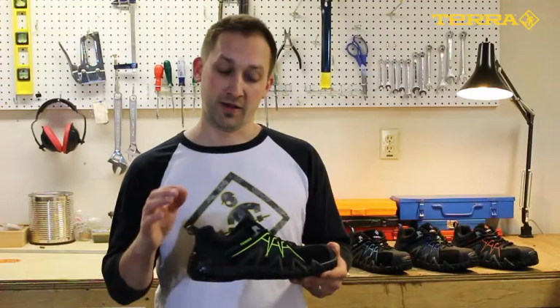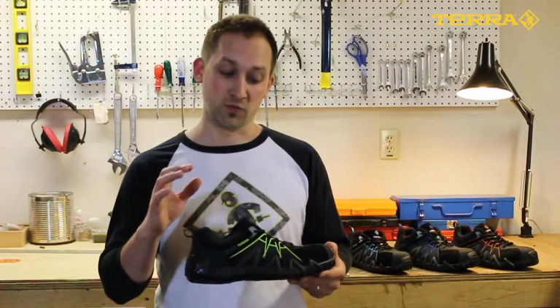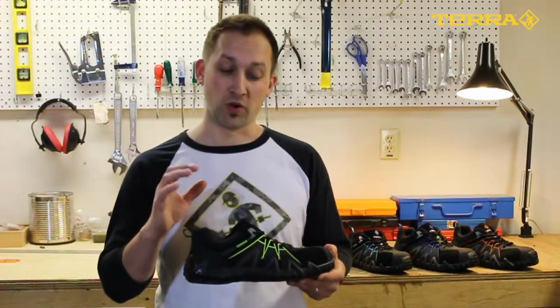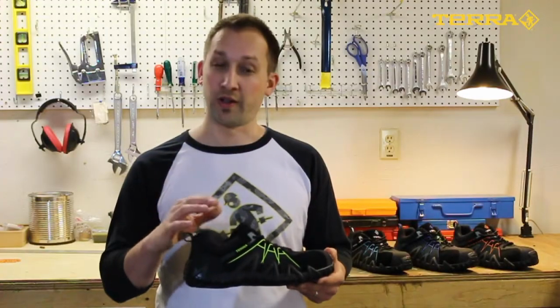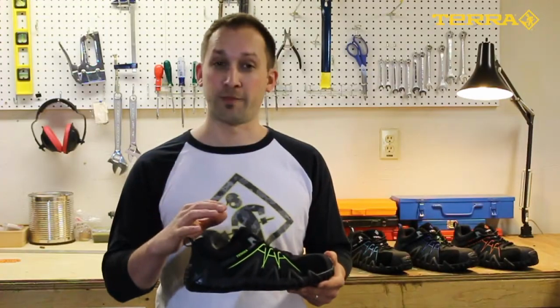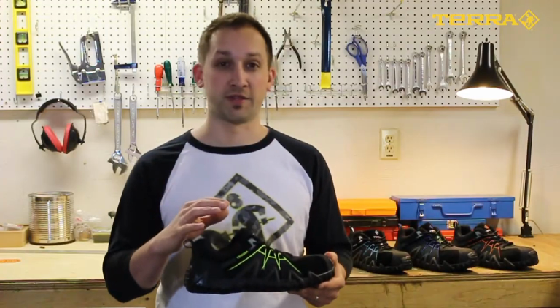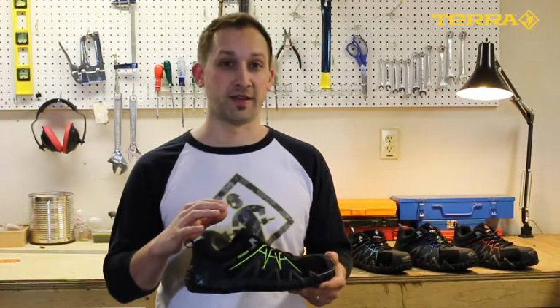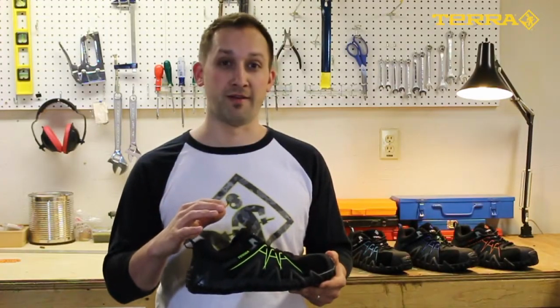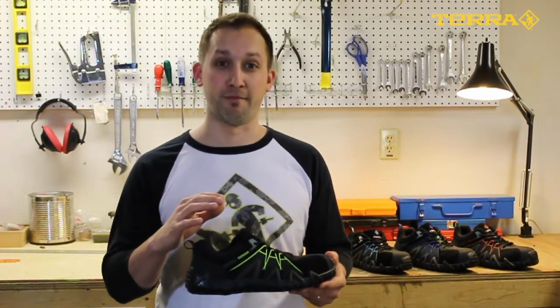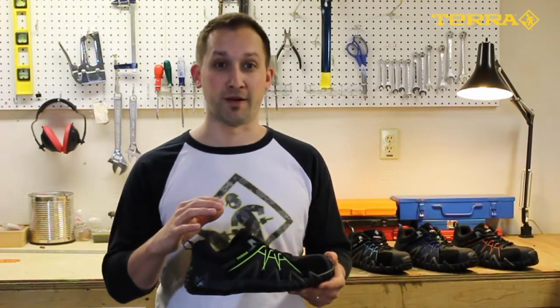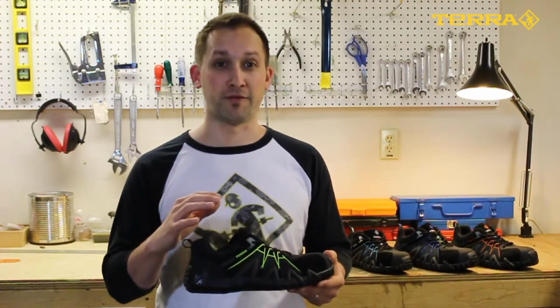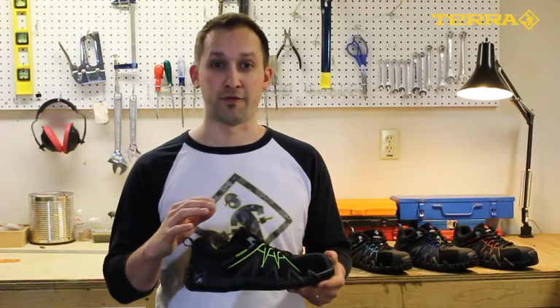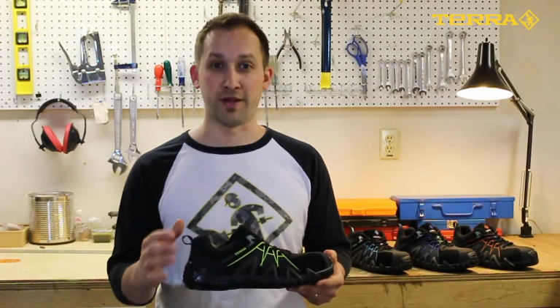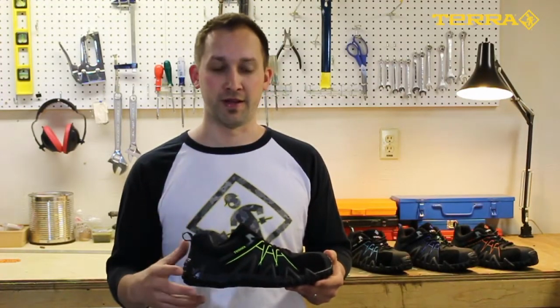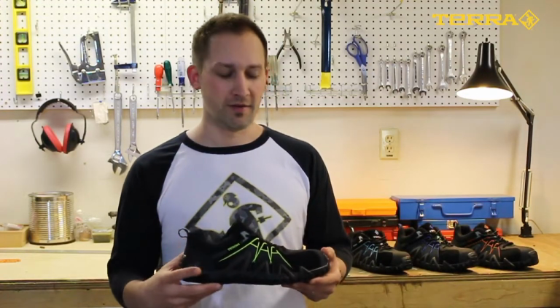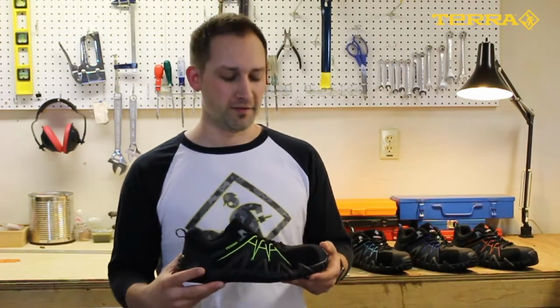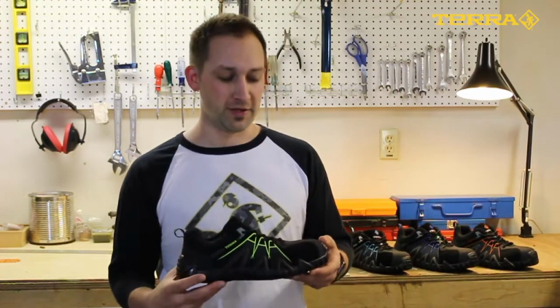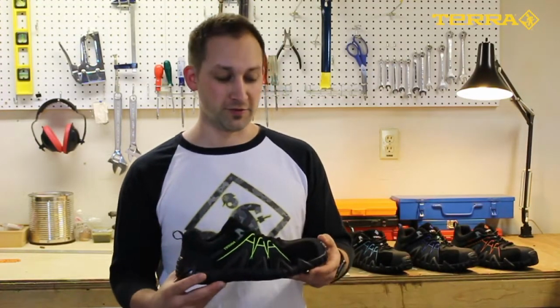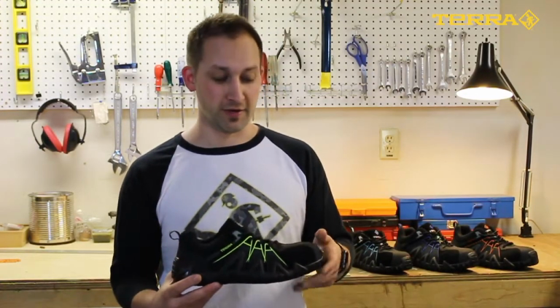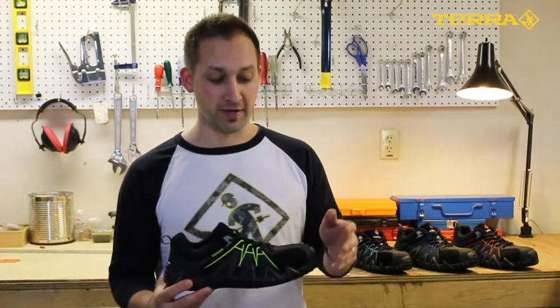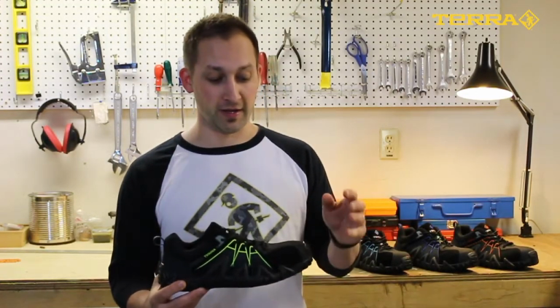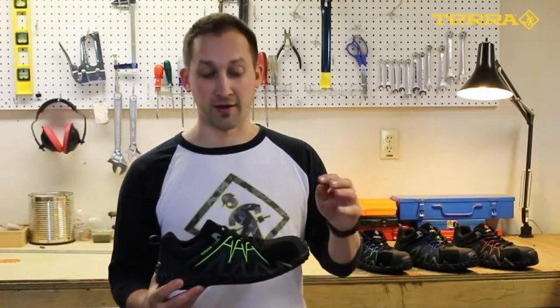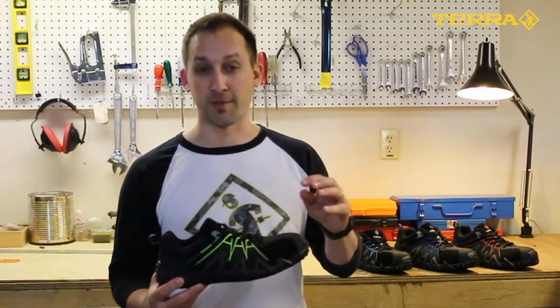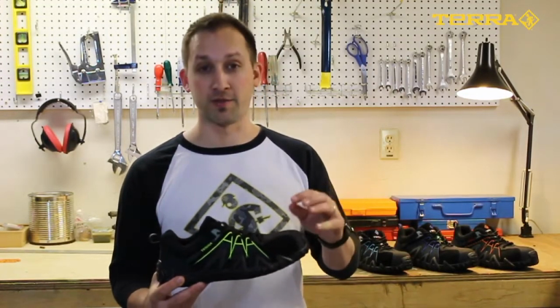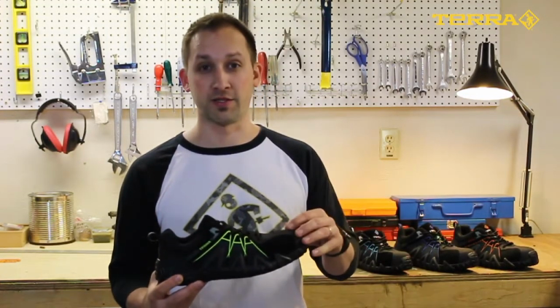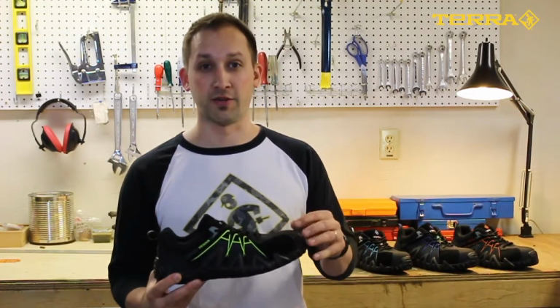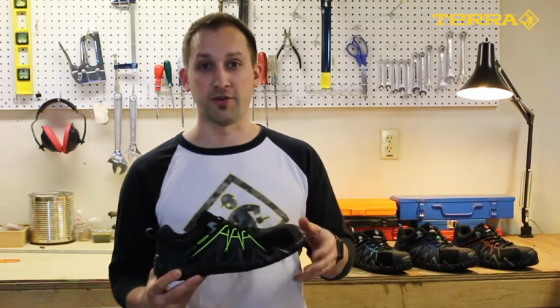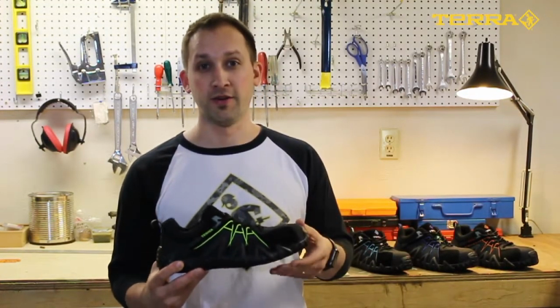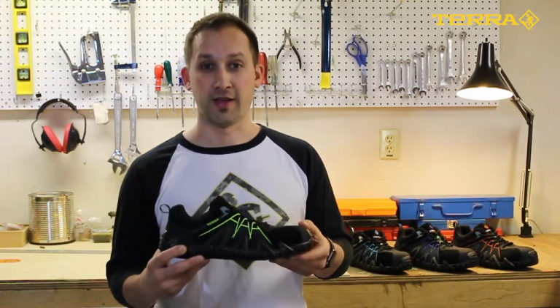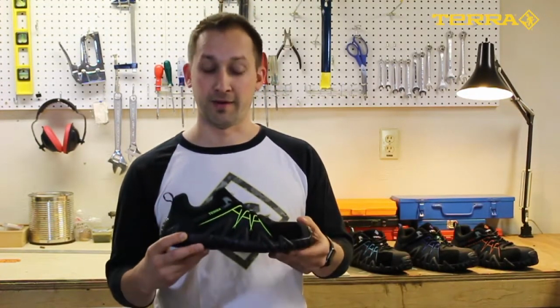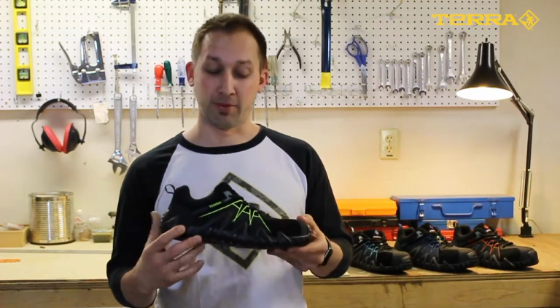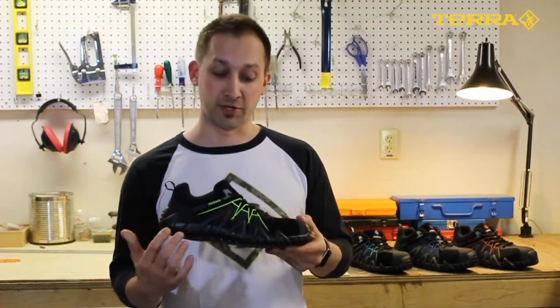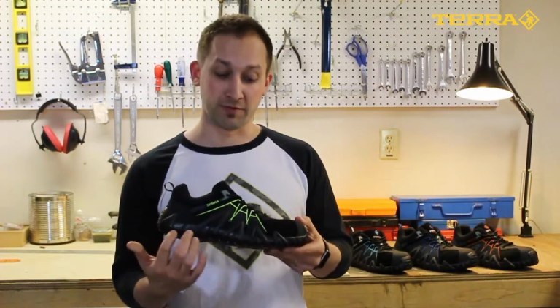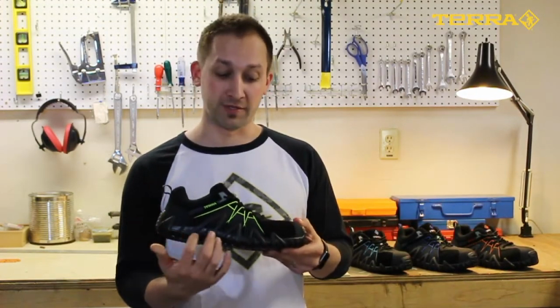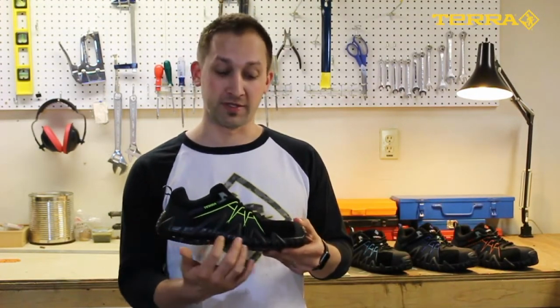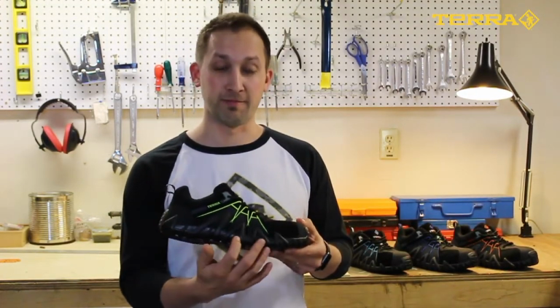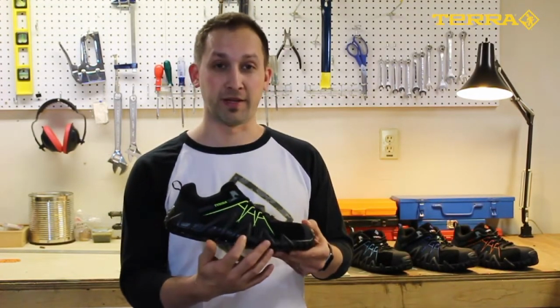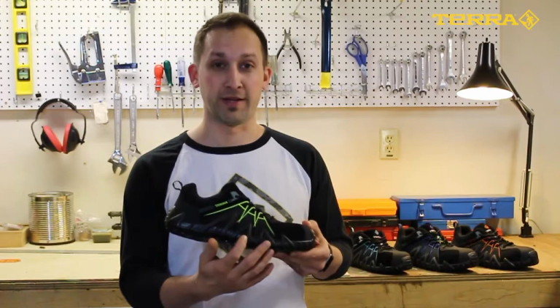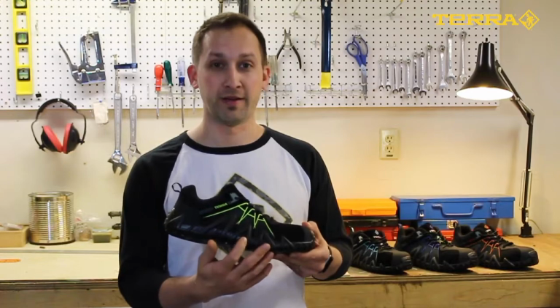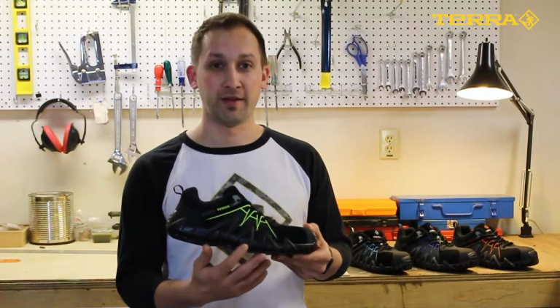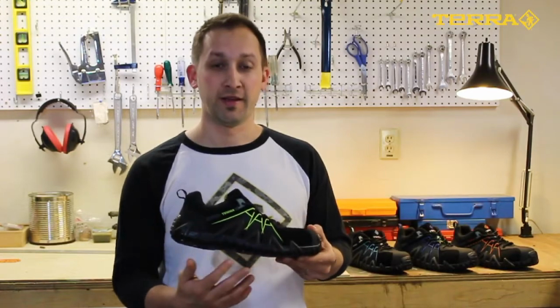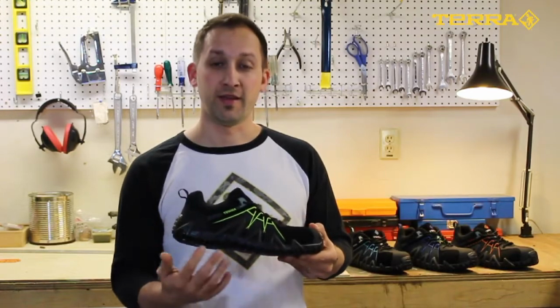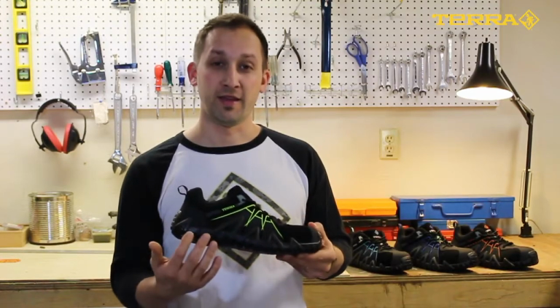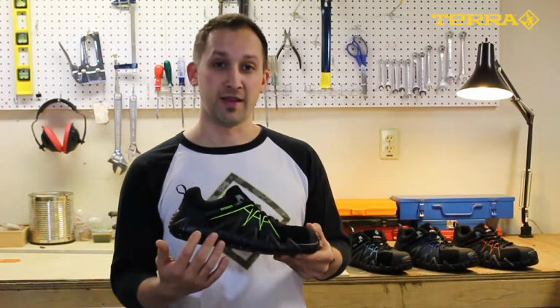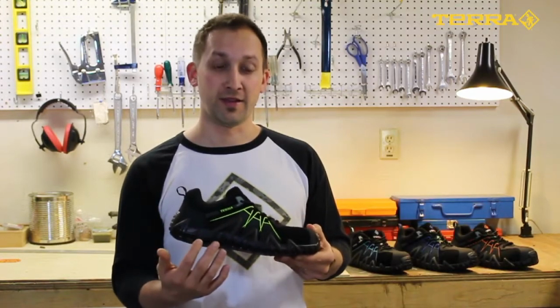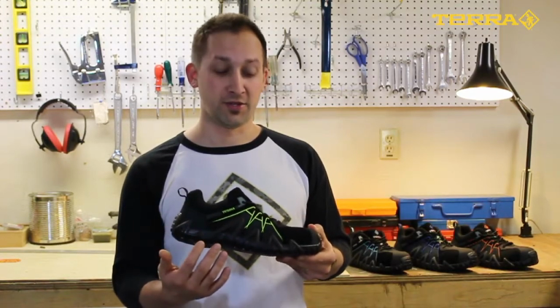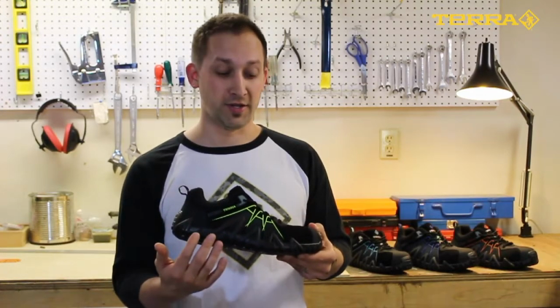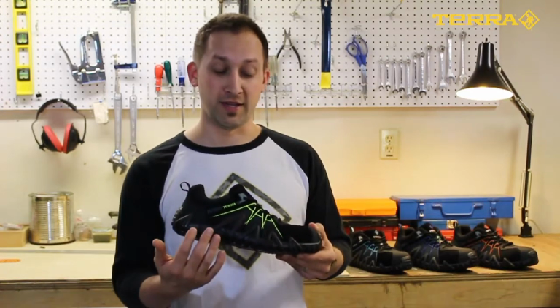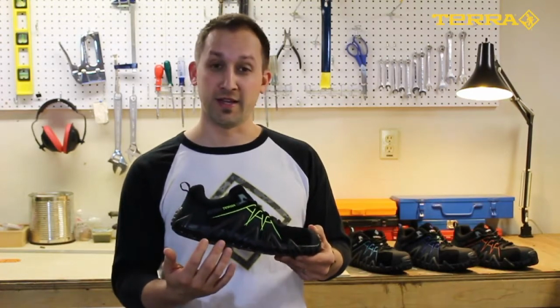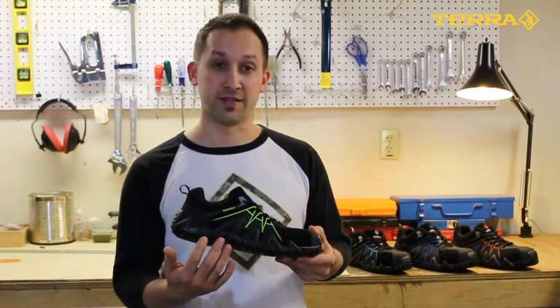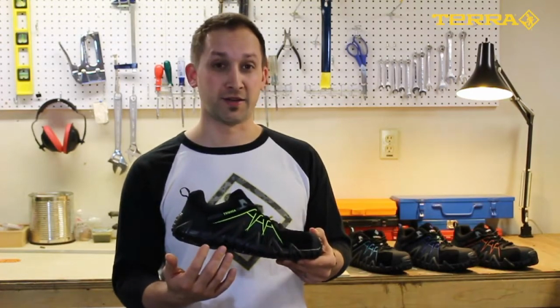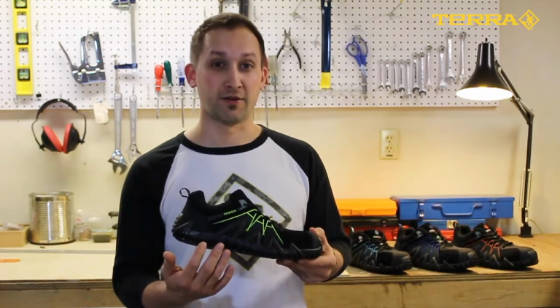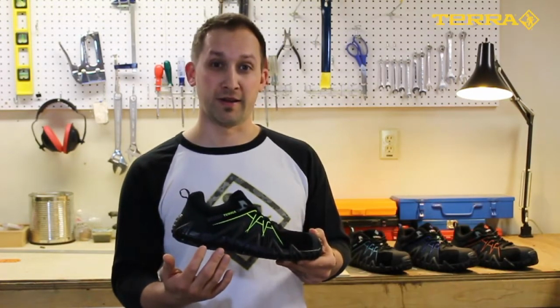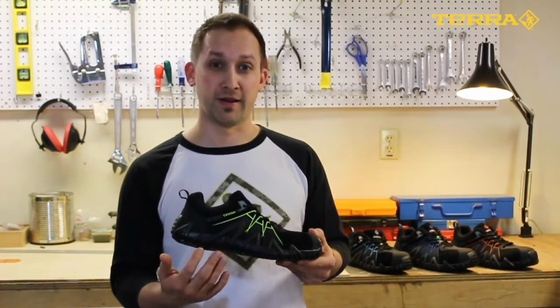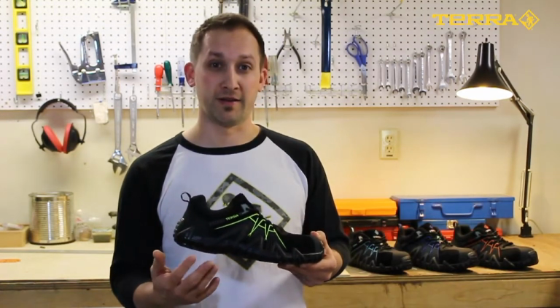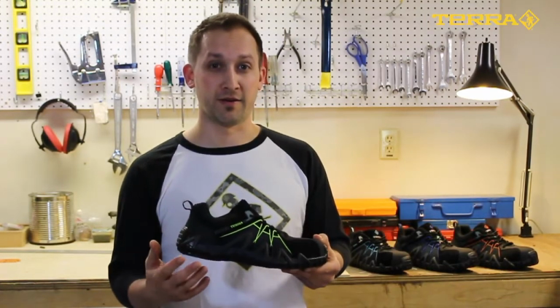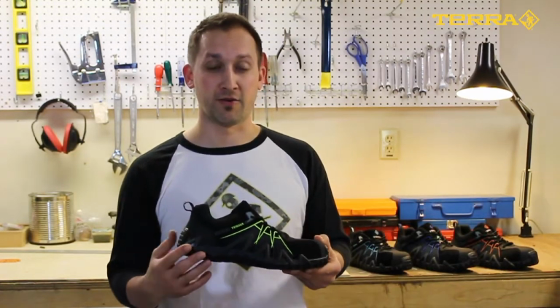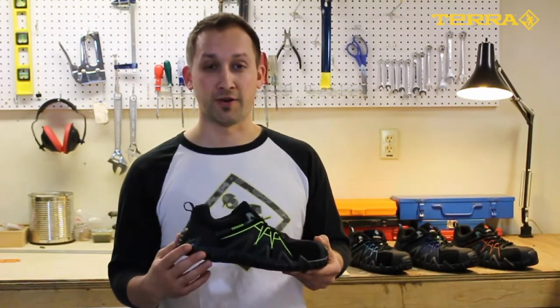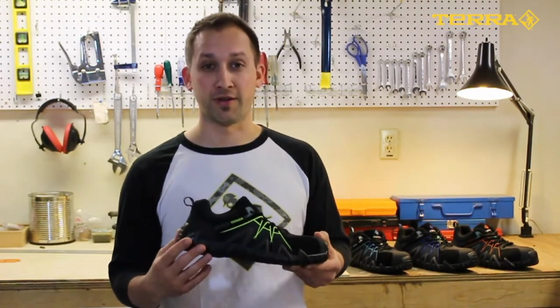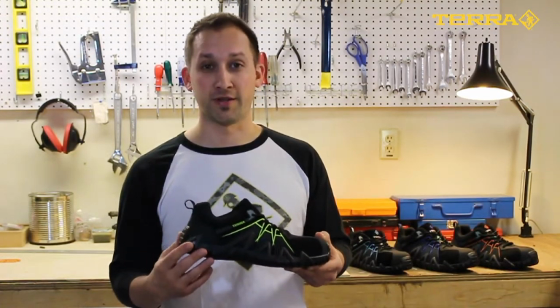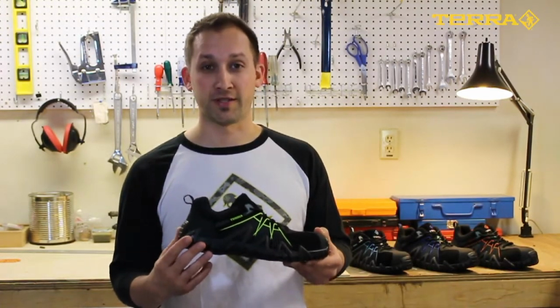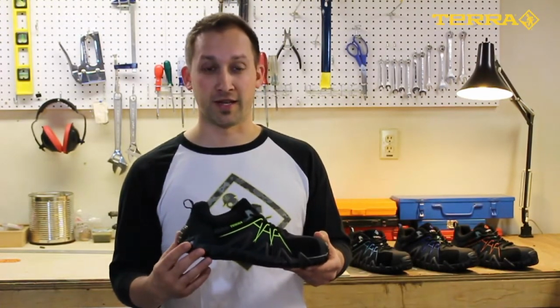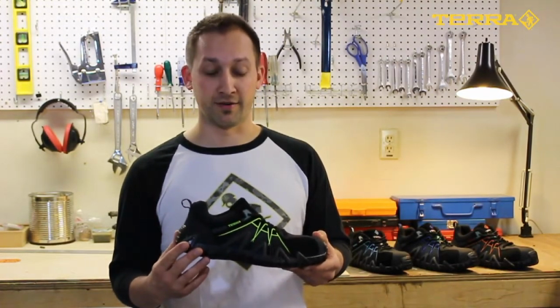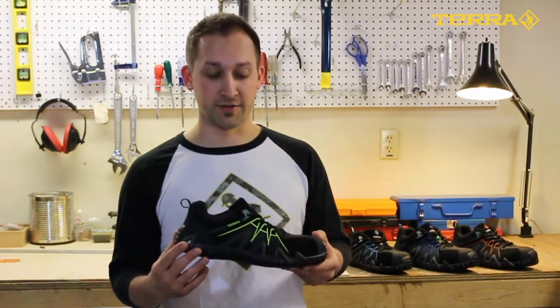It's 100% metal free, featuring a composite toe and puncture resistant plate, EH and ESR rated according to the standards.